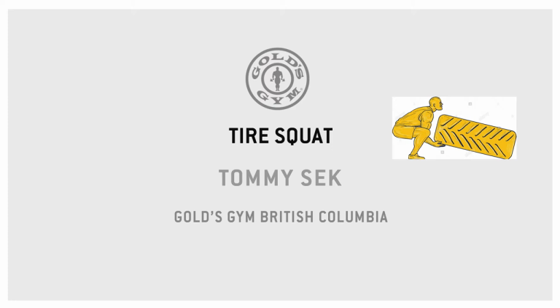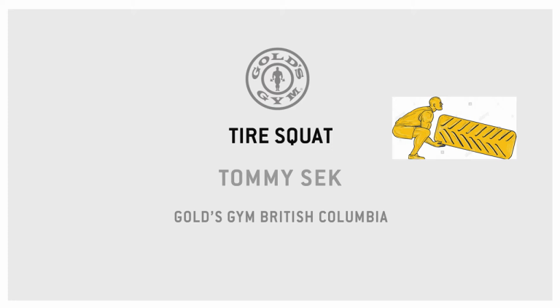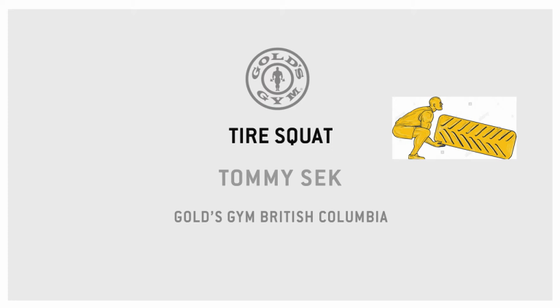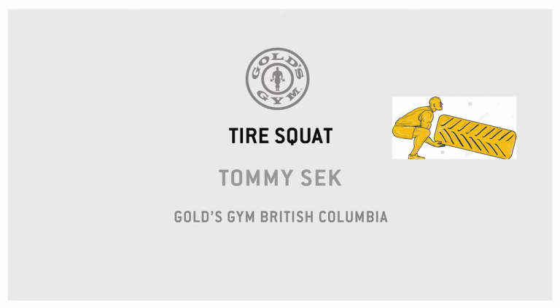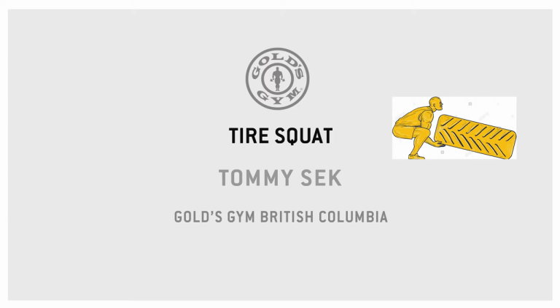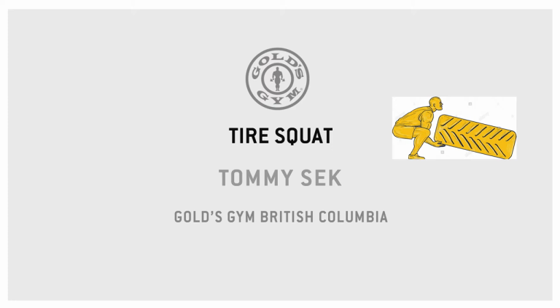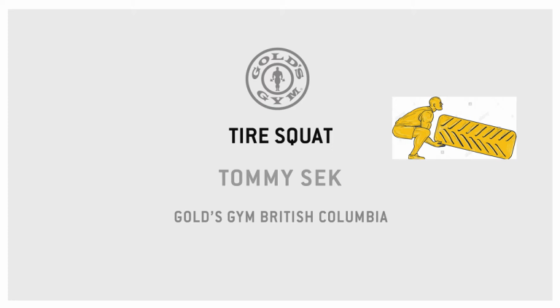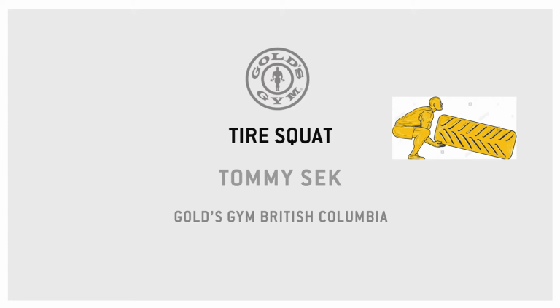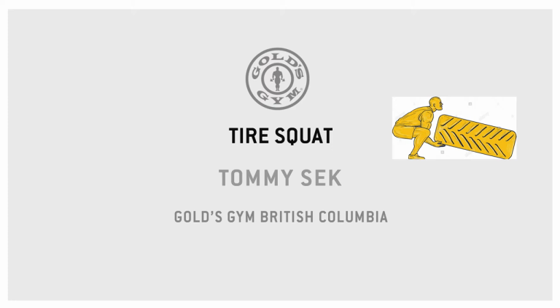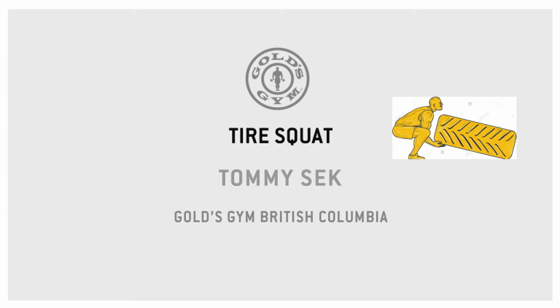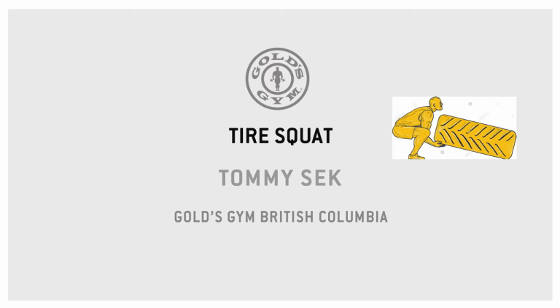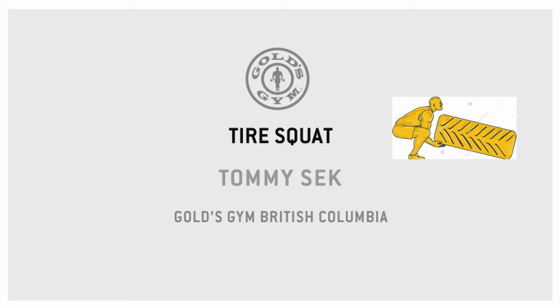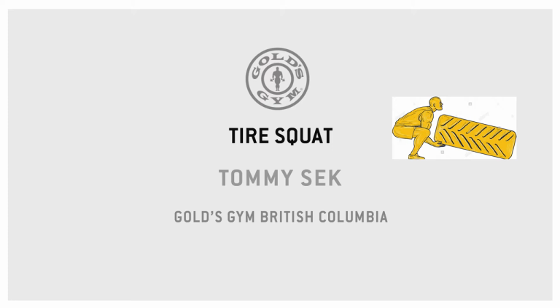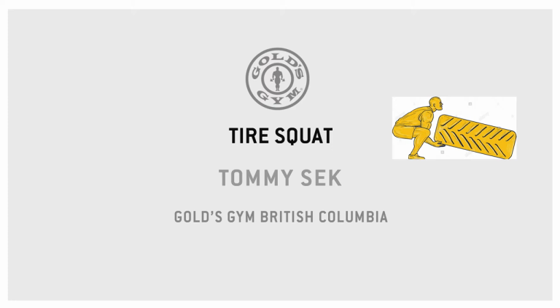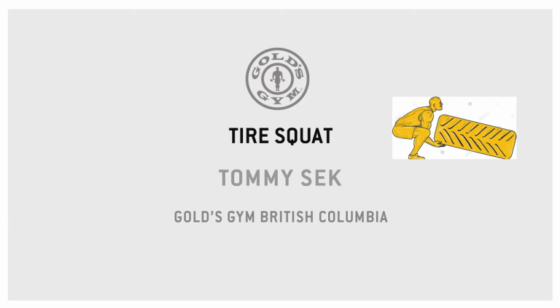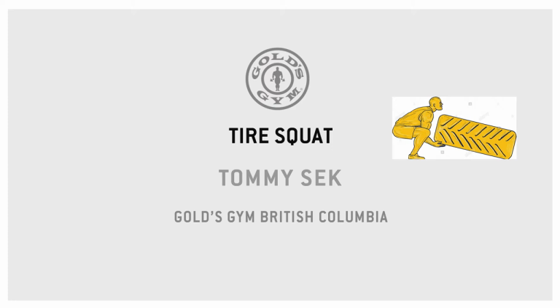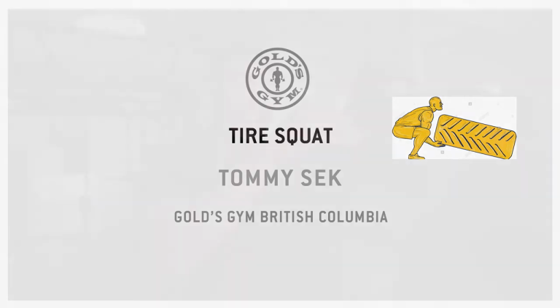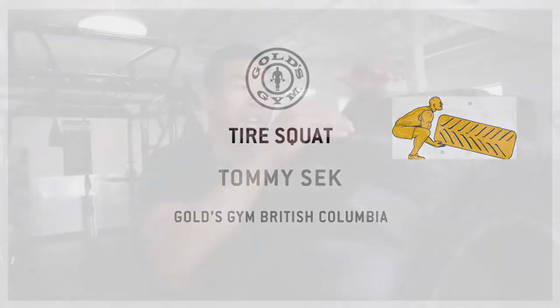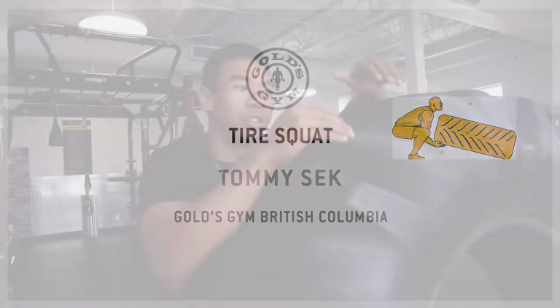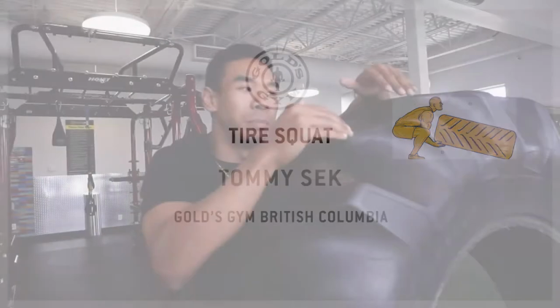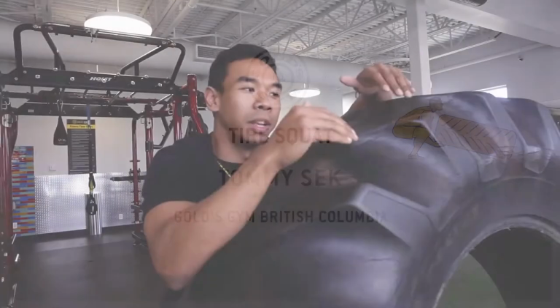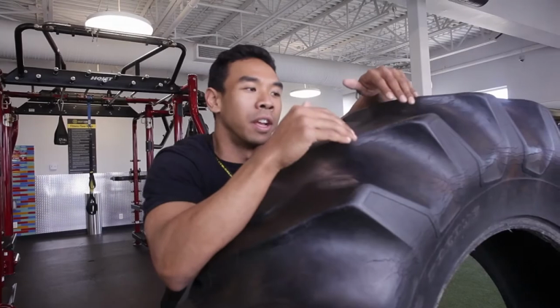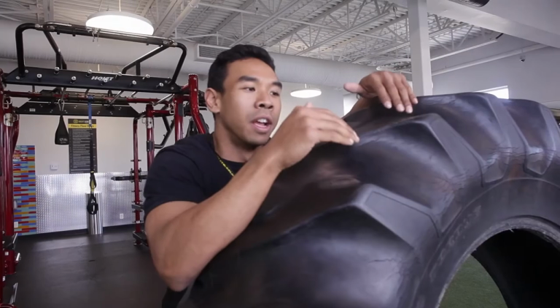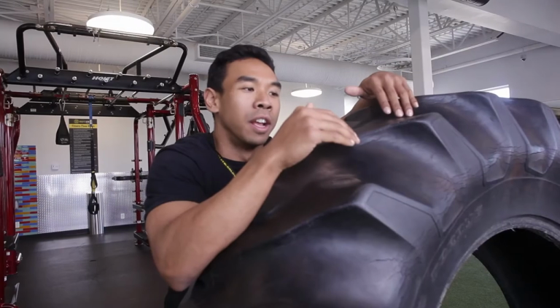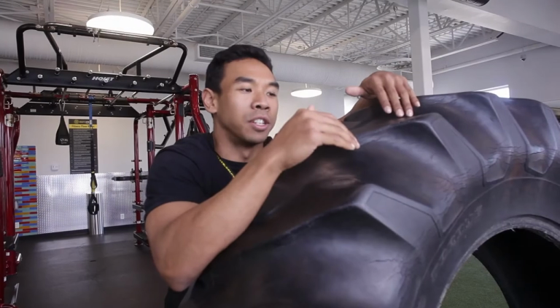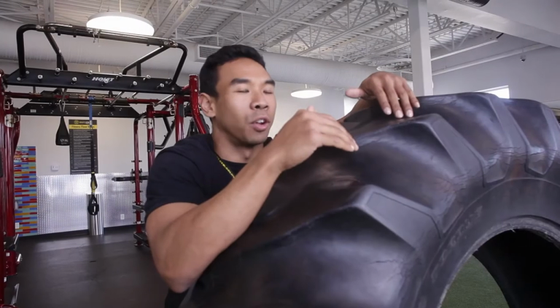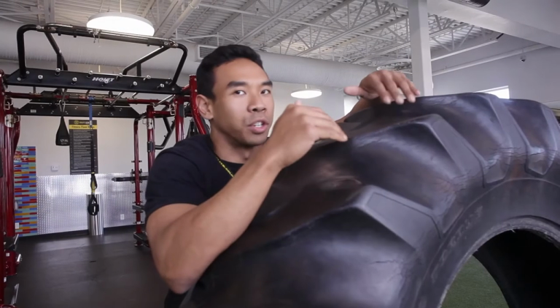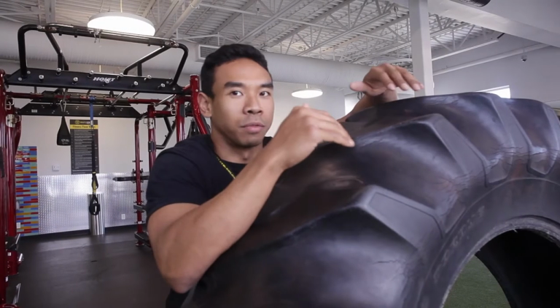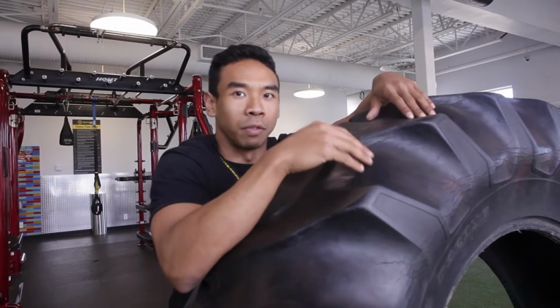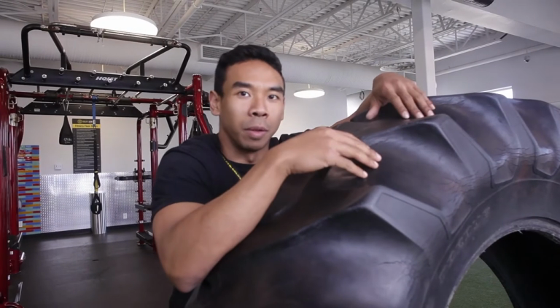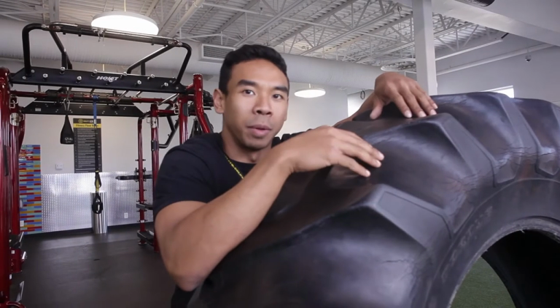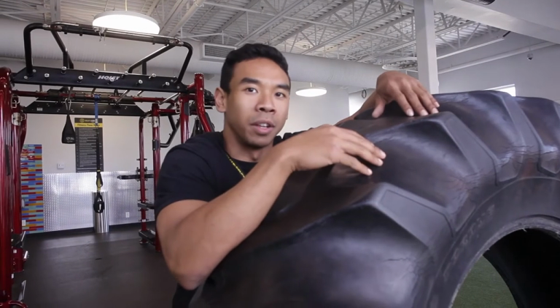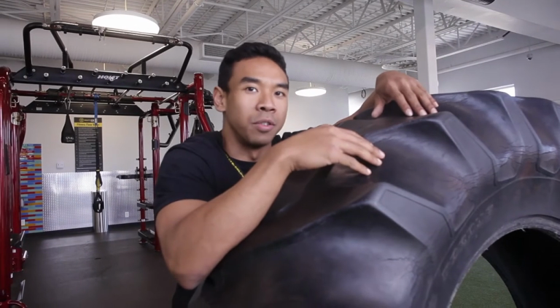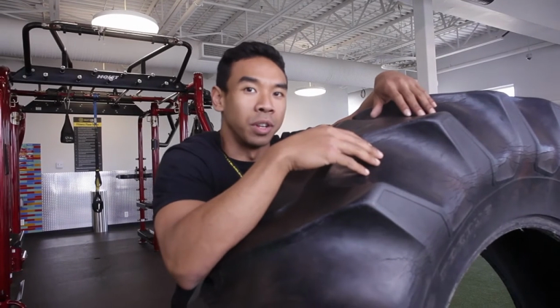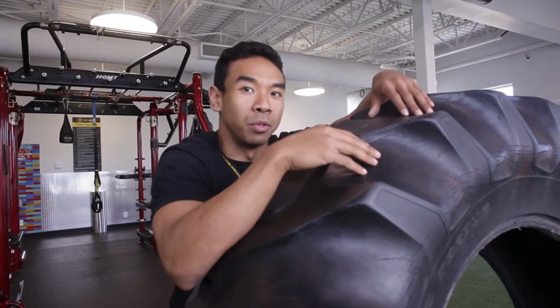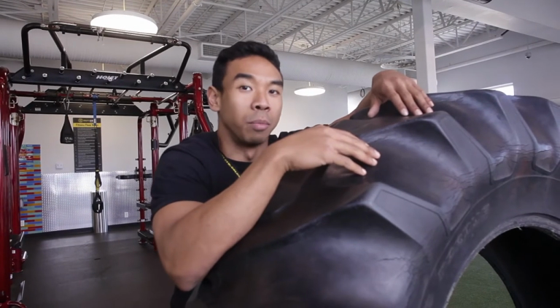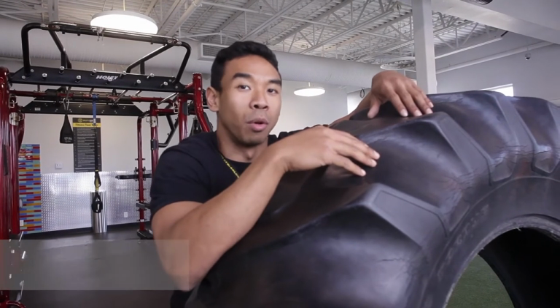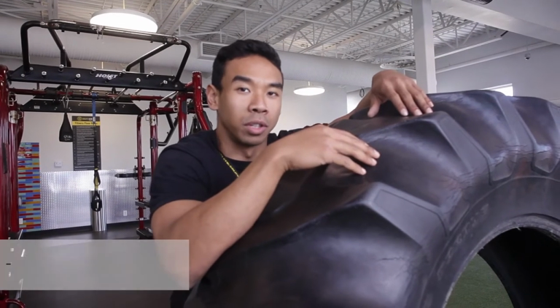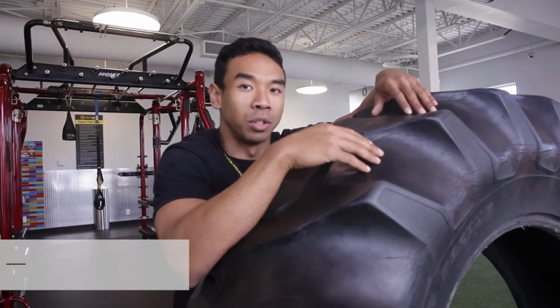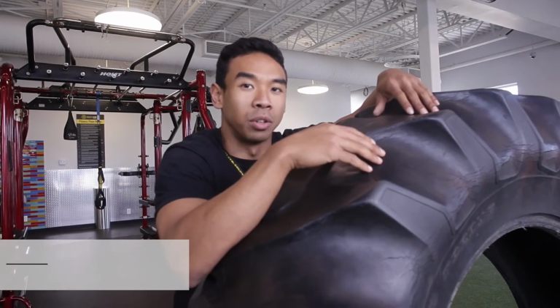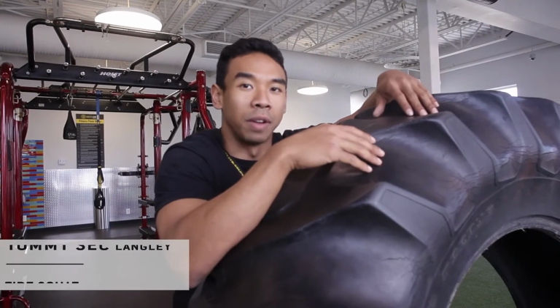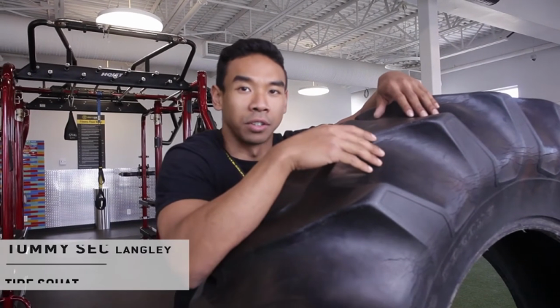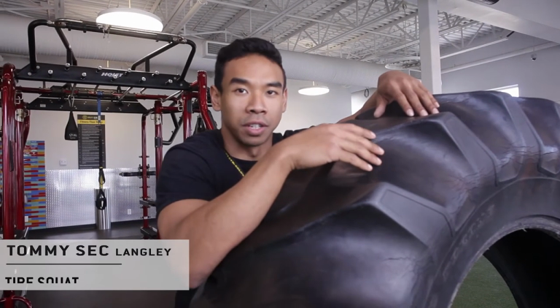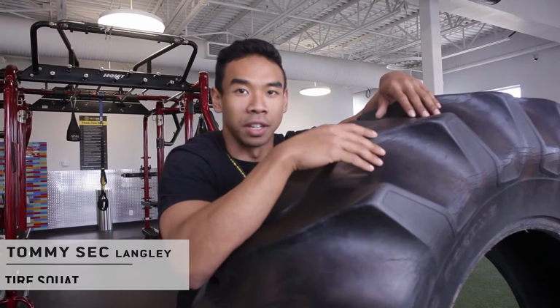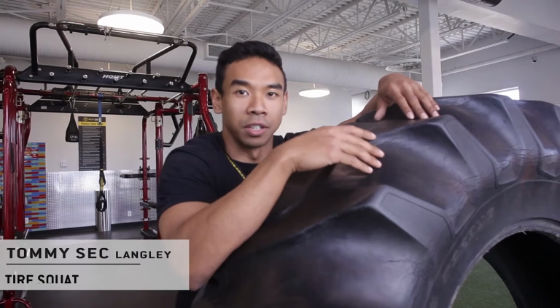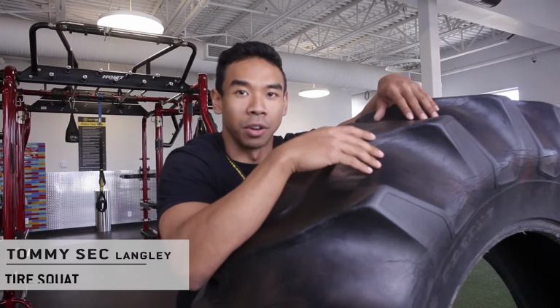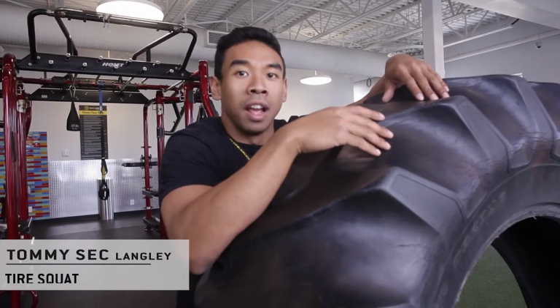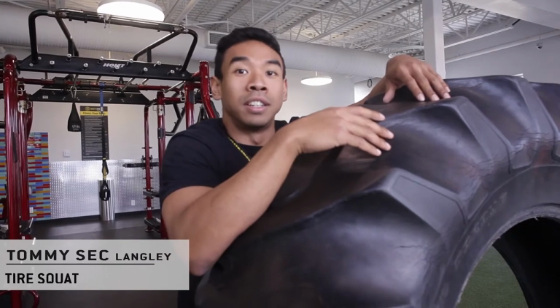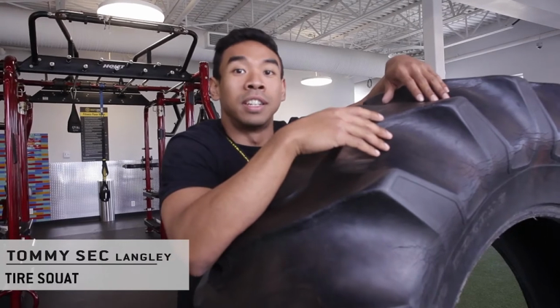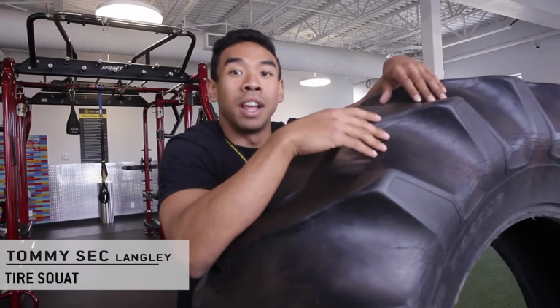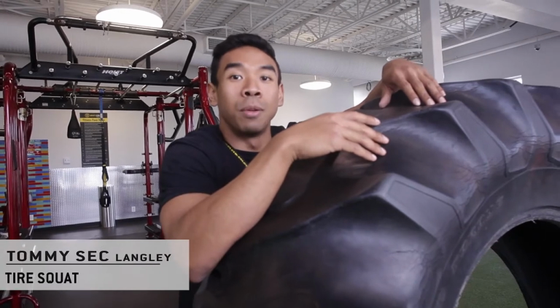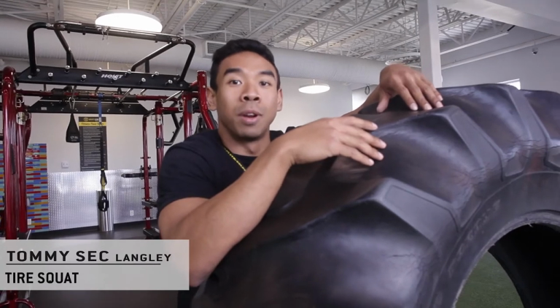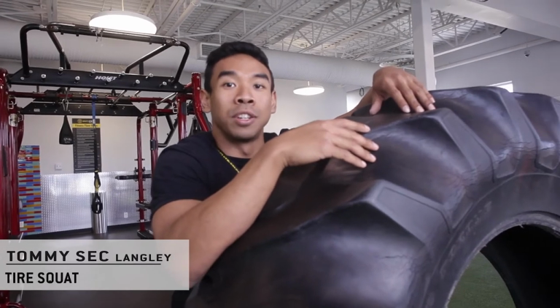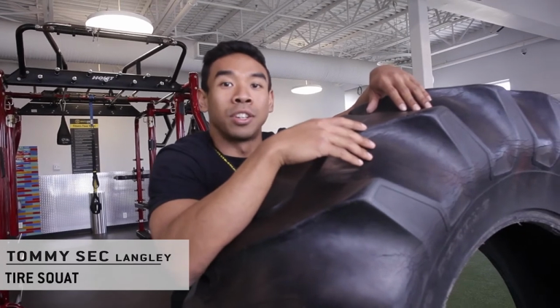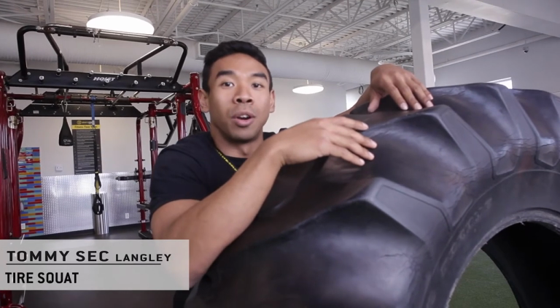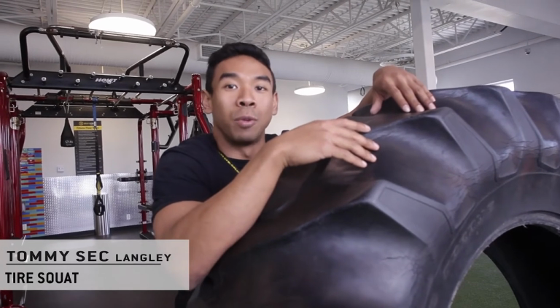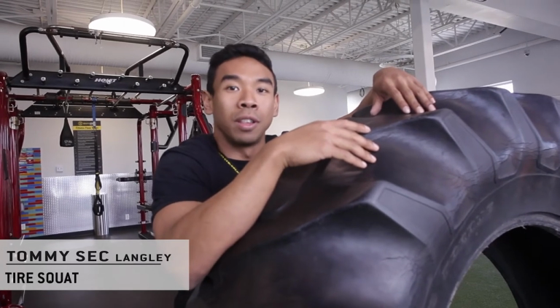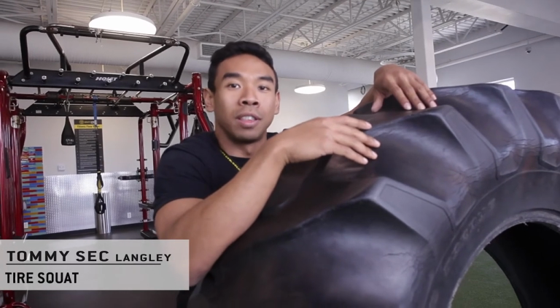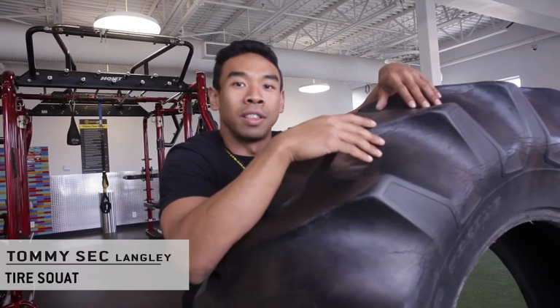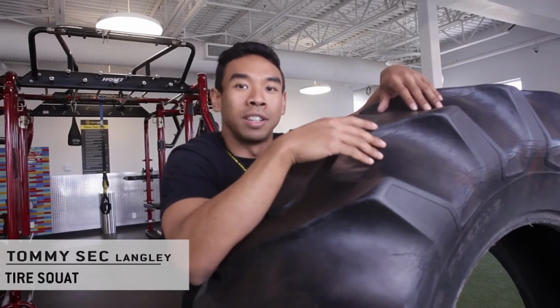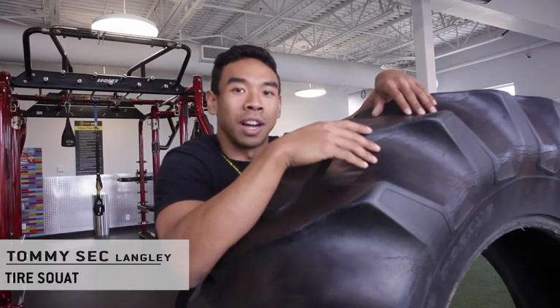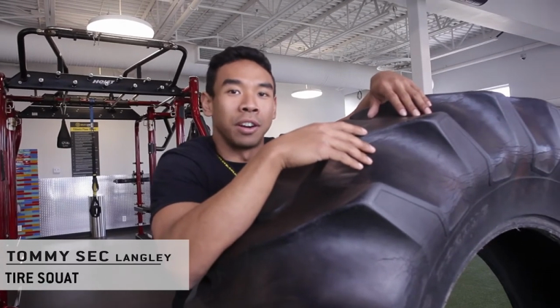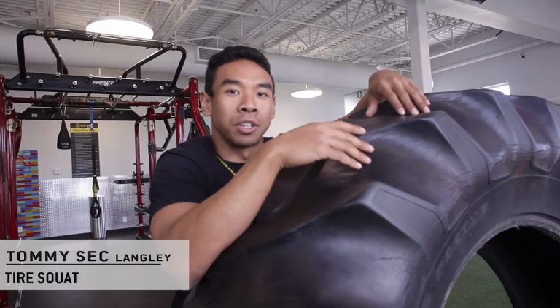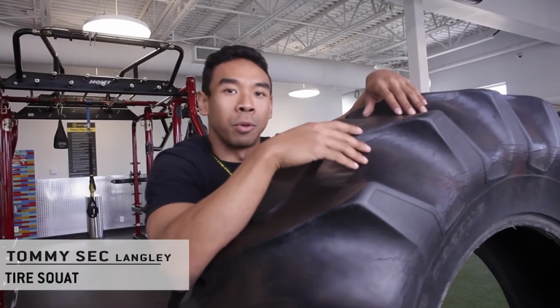People don't realize how versatile the tire can actually be. It's not just for flipping — you can do a multitude of exercises on it. Today we're gonna start with the tire squat.